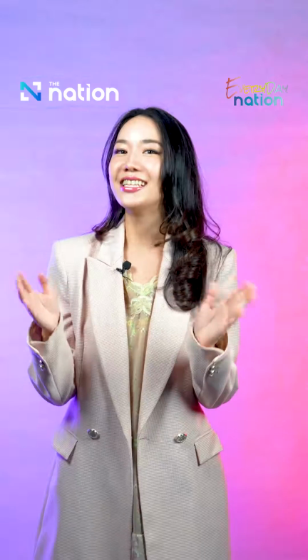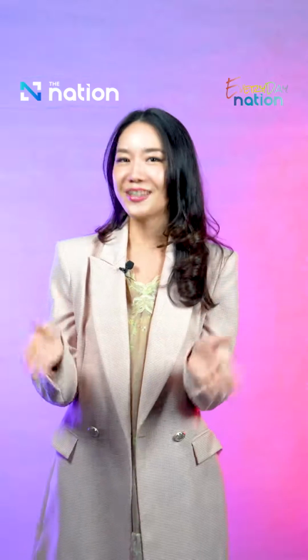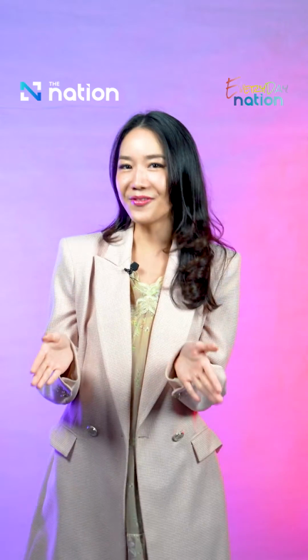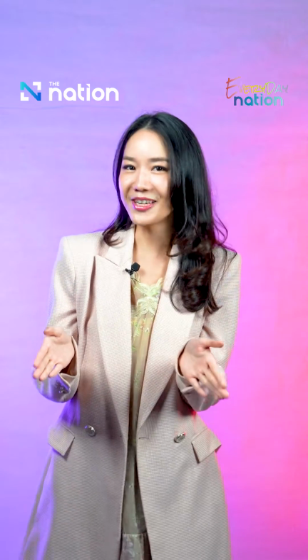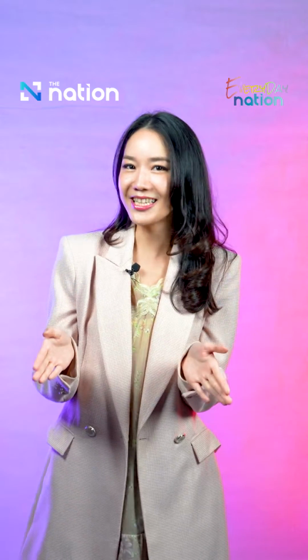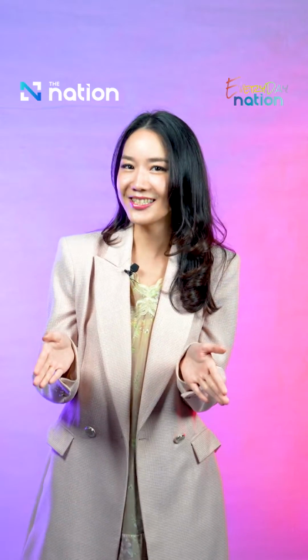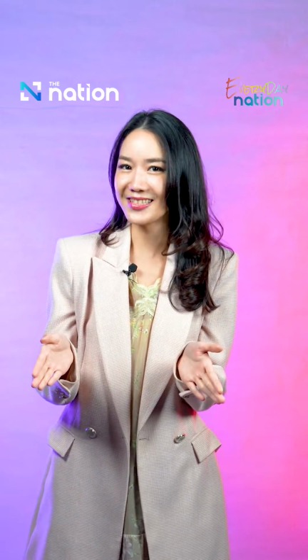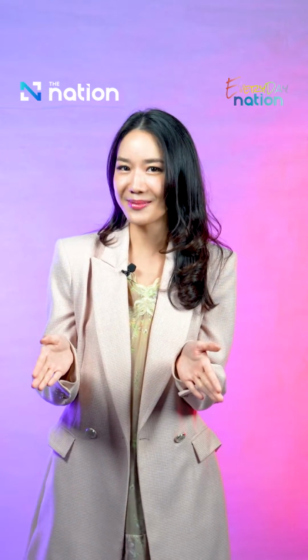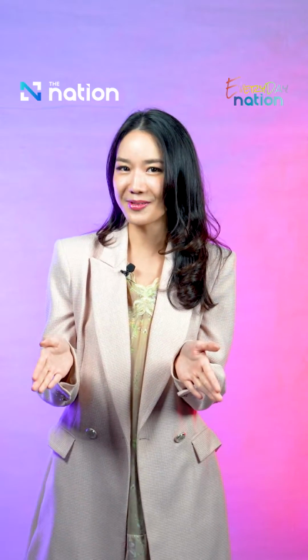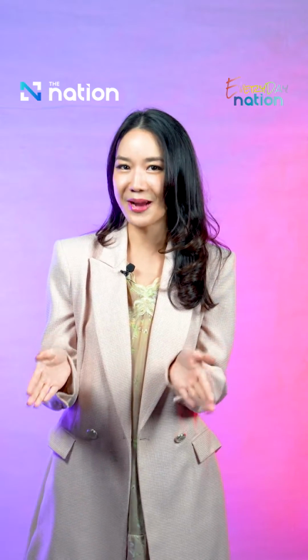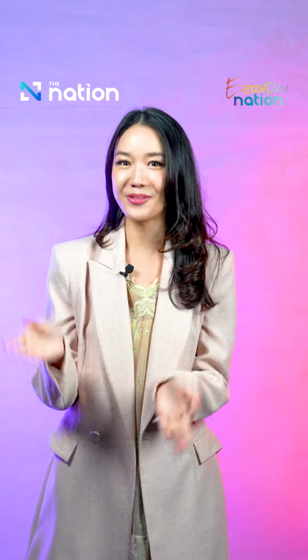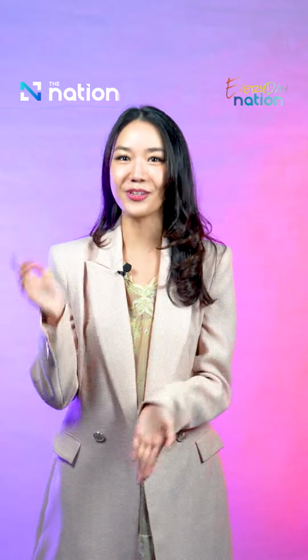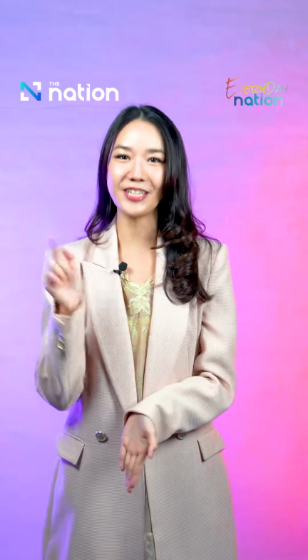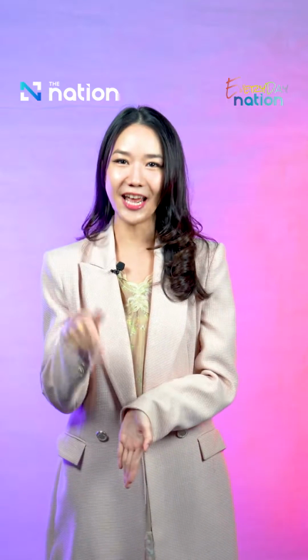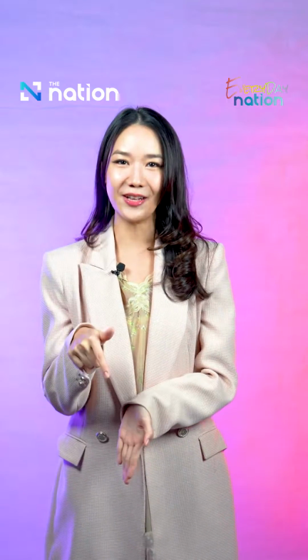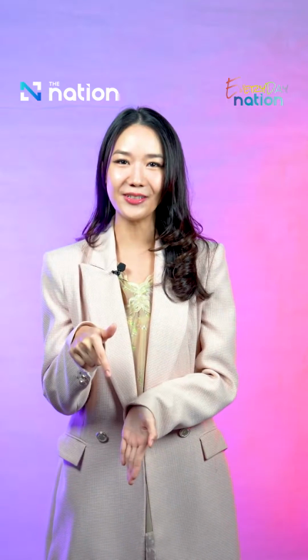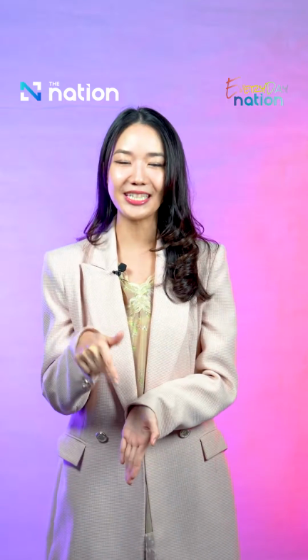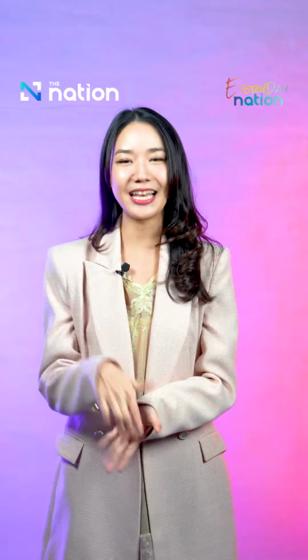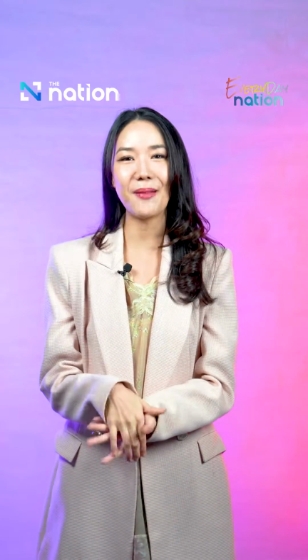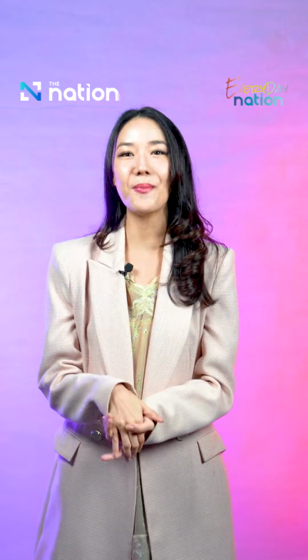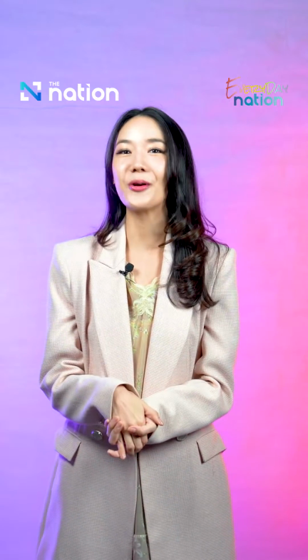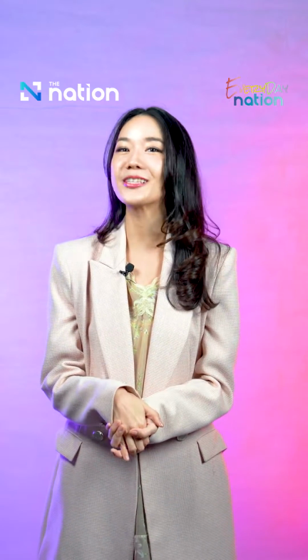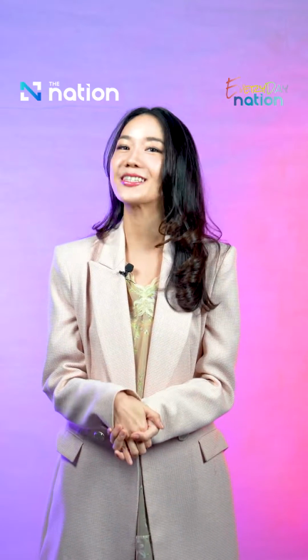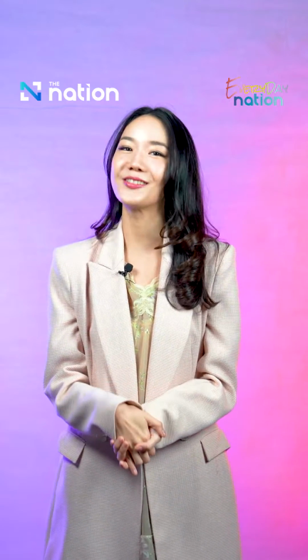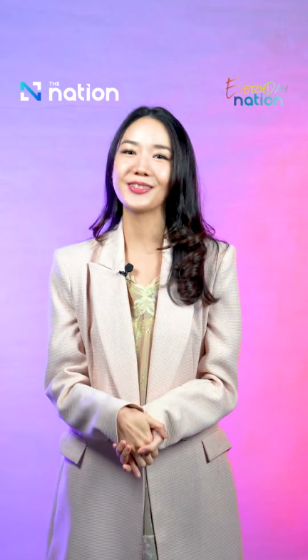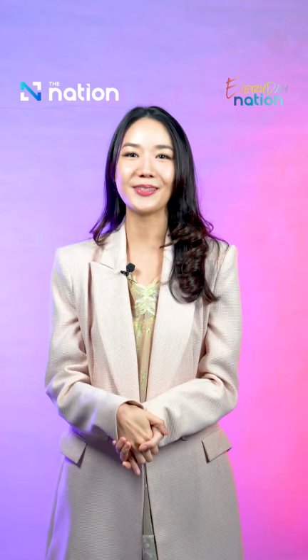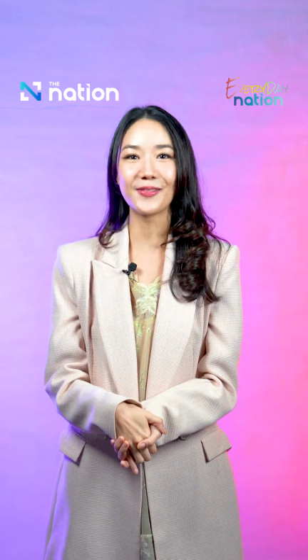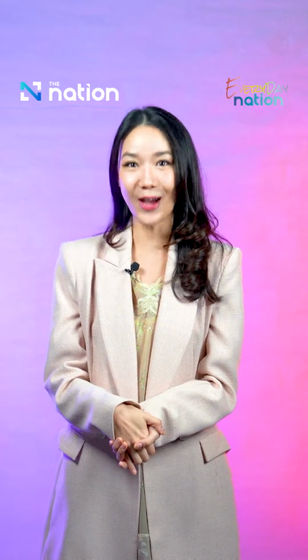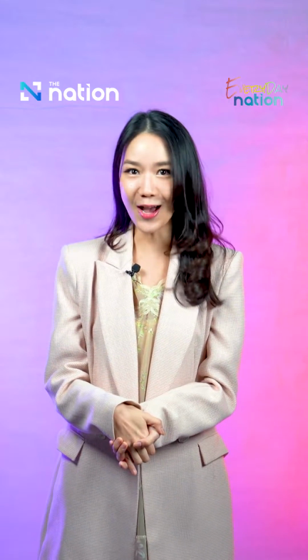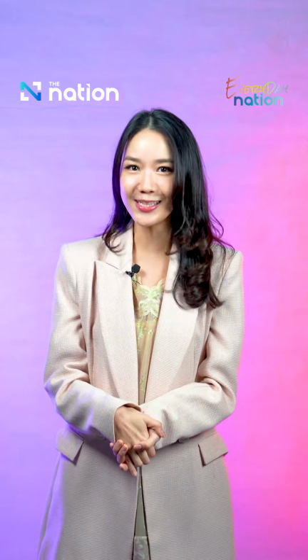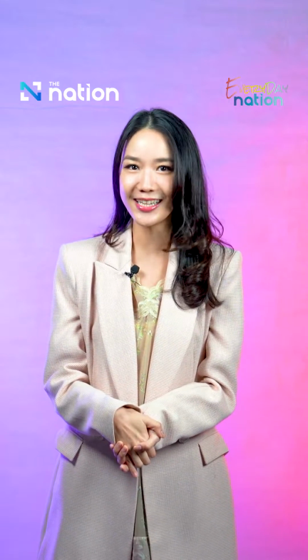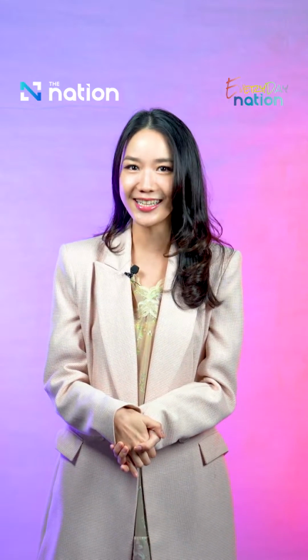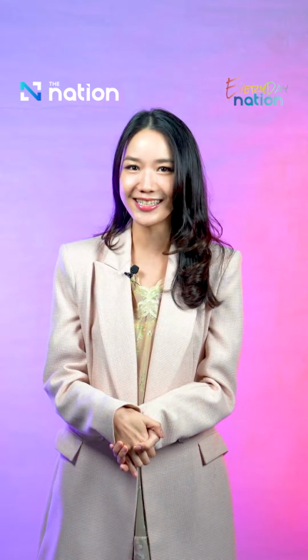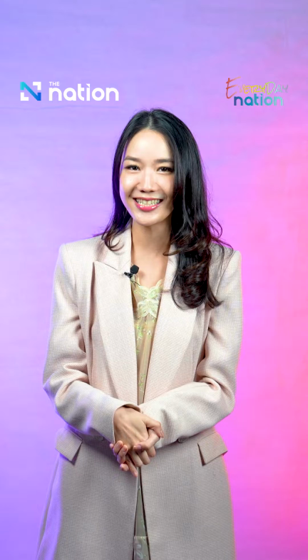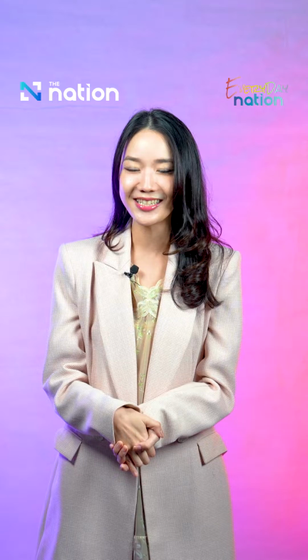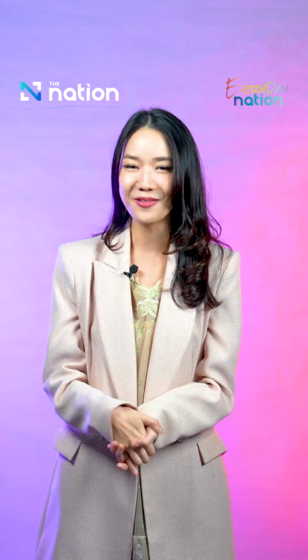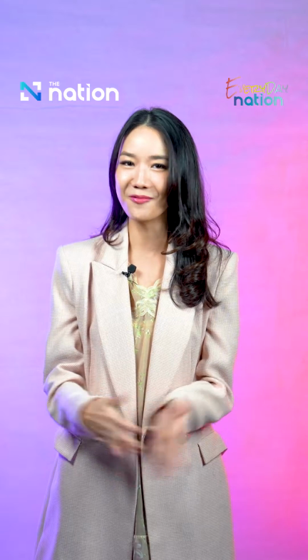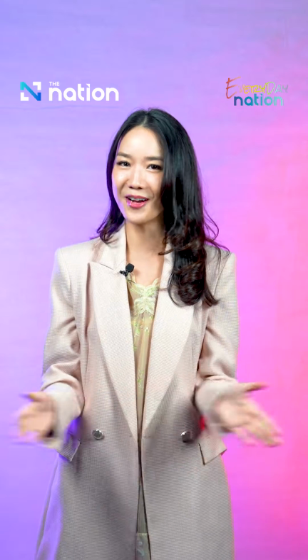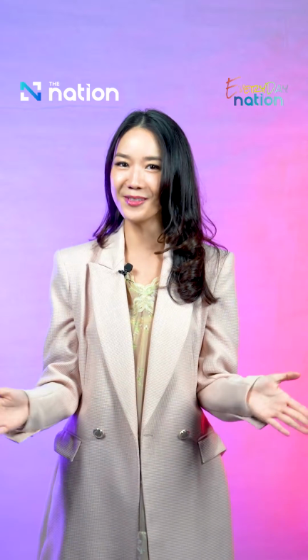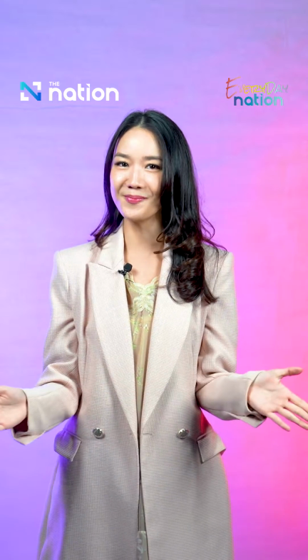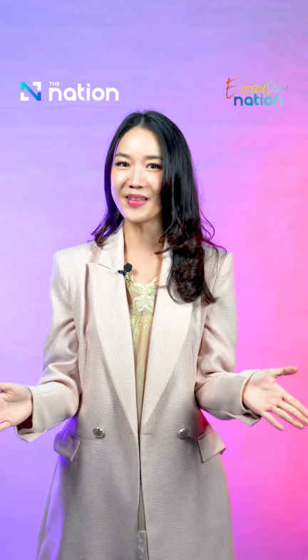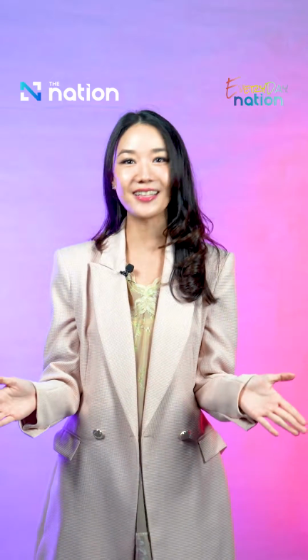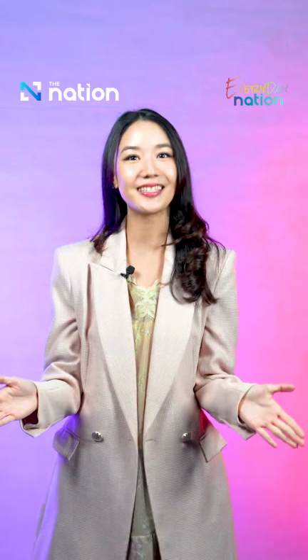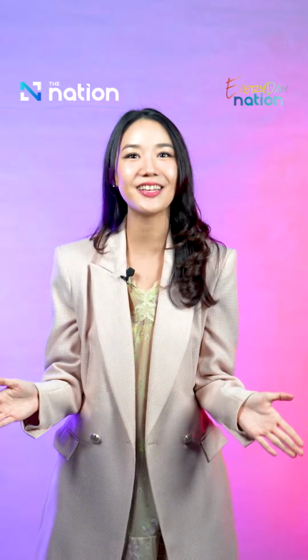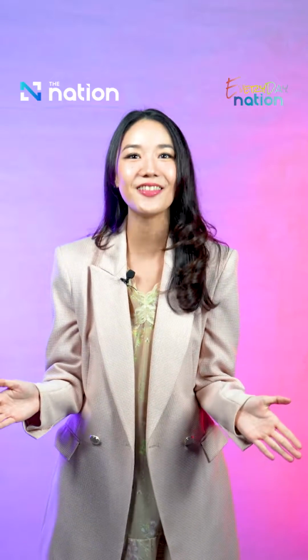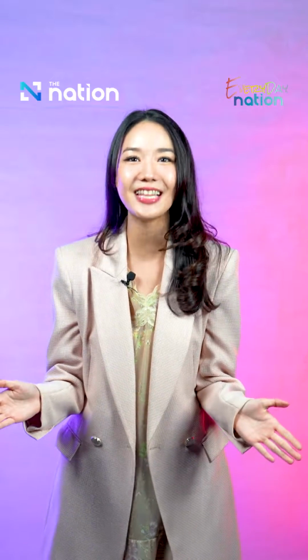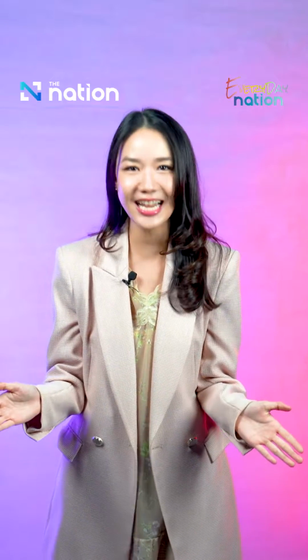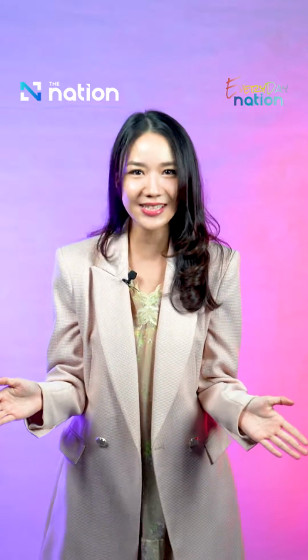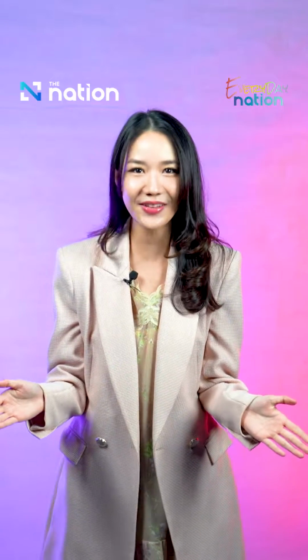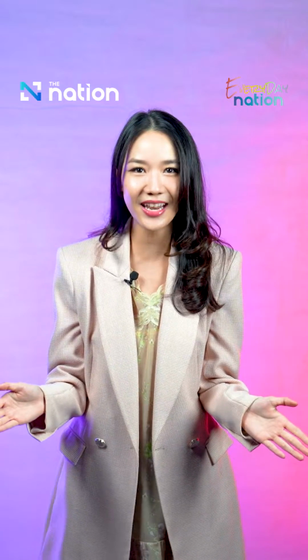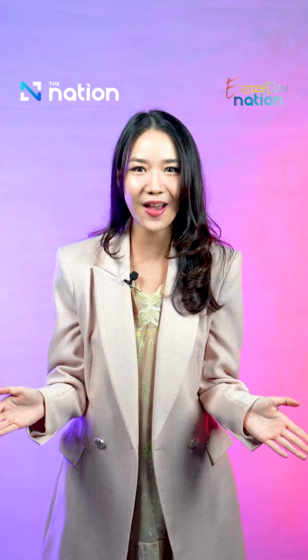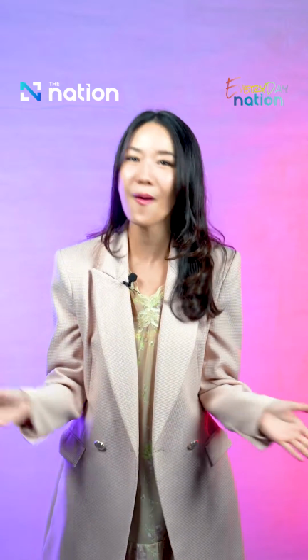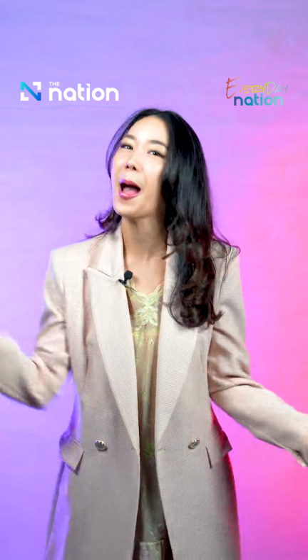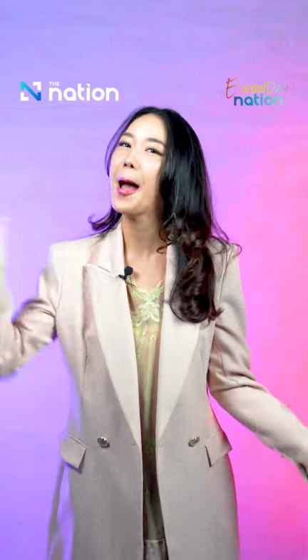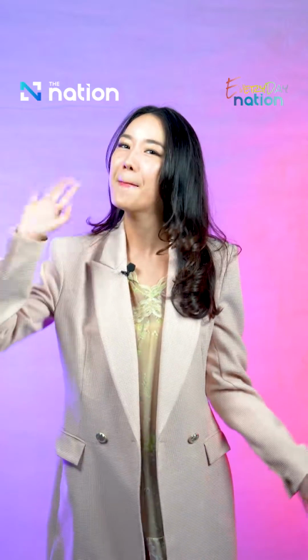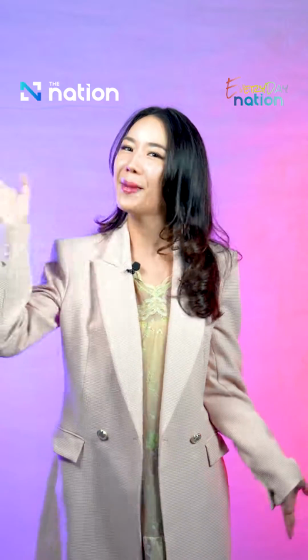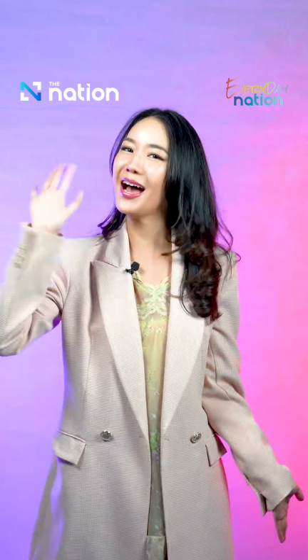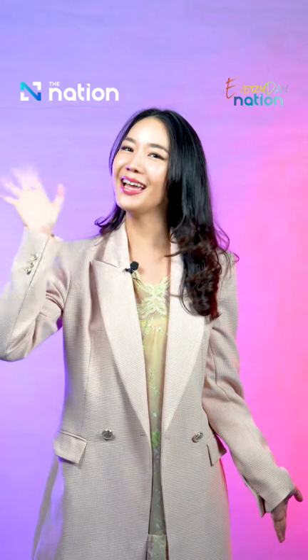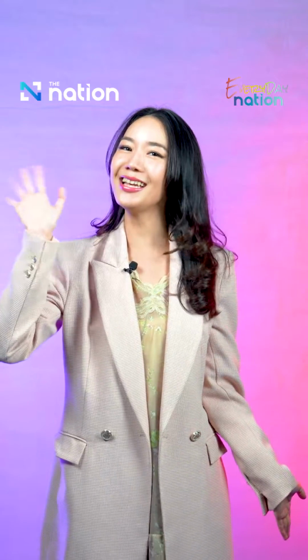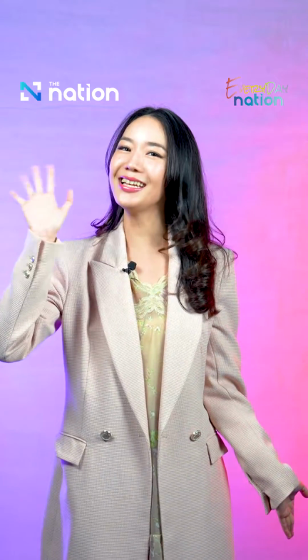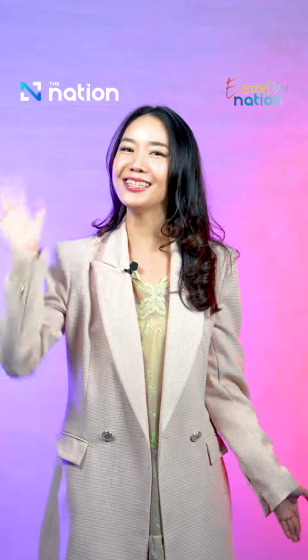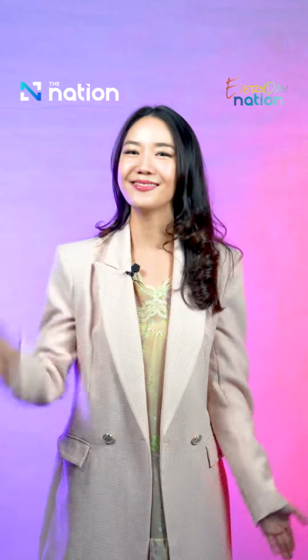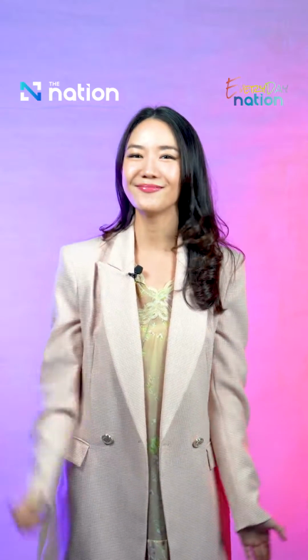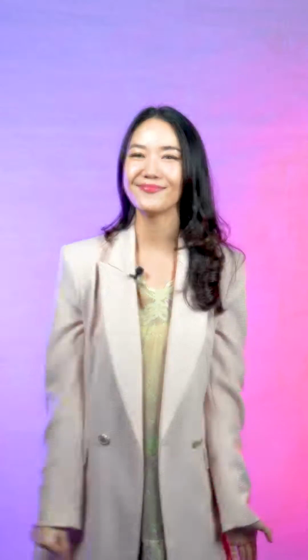Don't forget to subscribe to our channel to get more exclusive content. I'll see you in the next video. Bye!